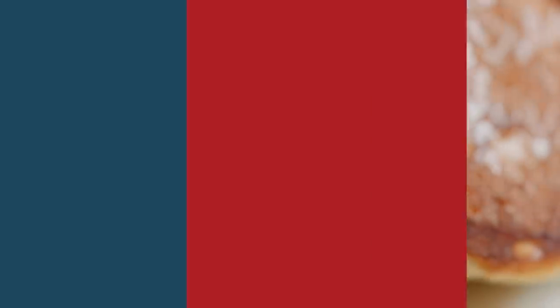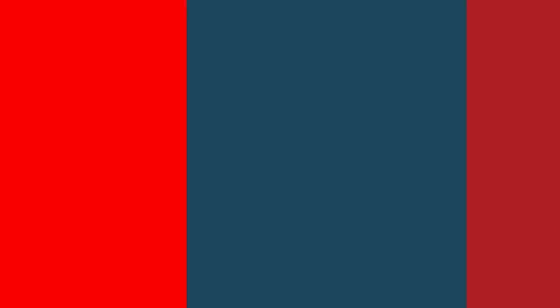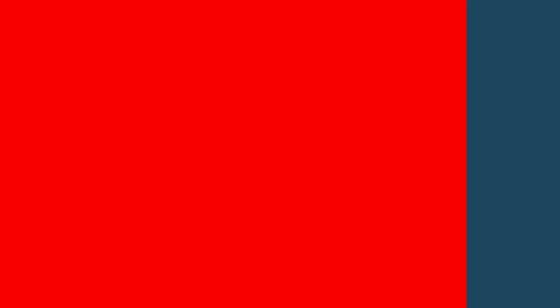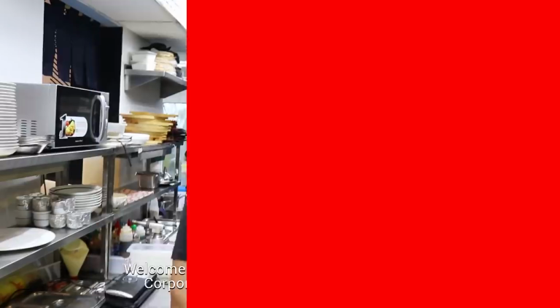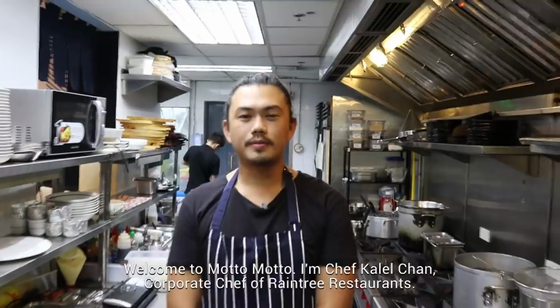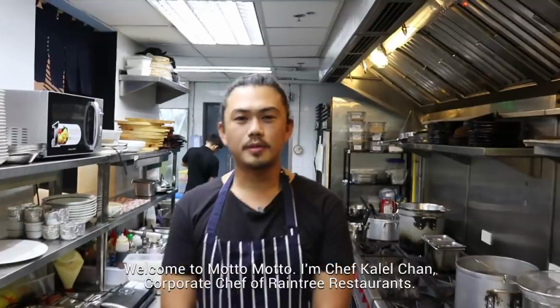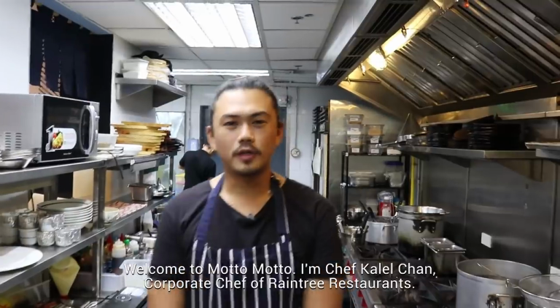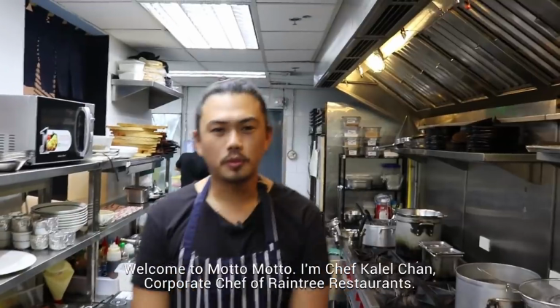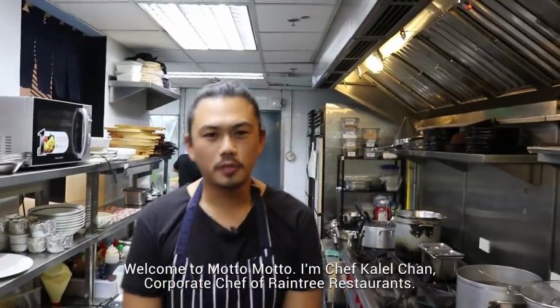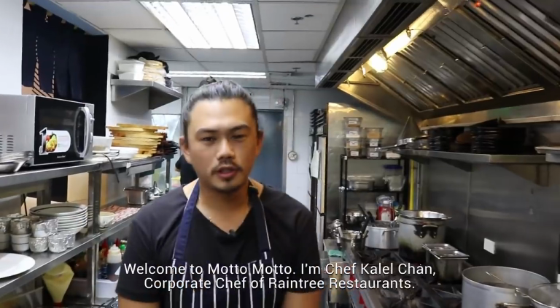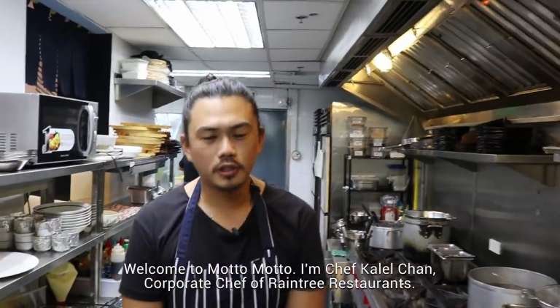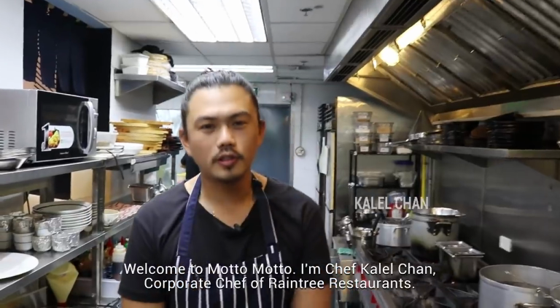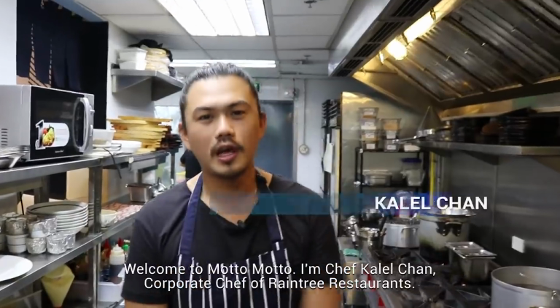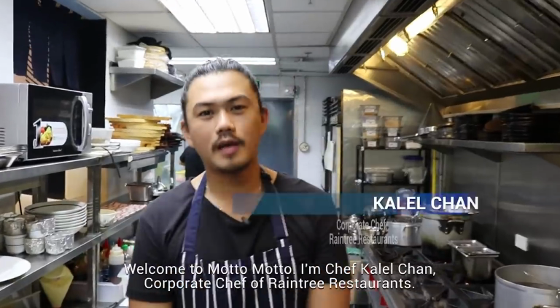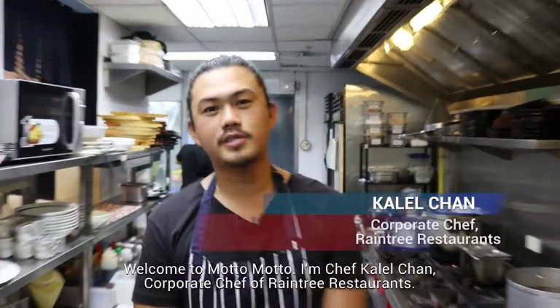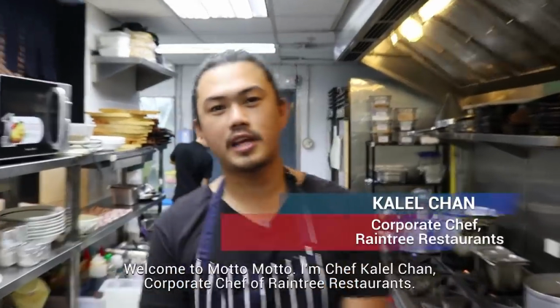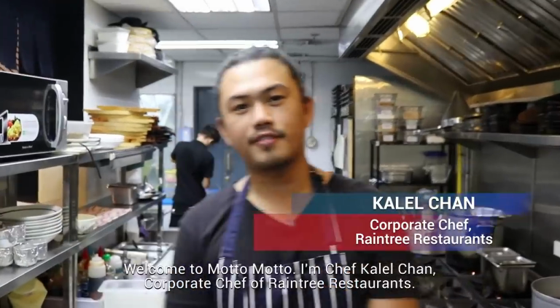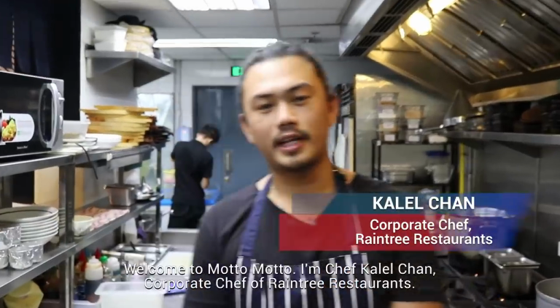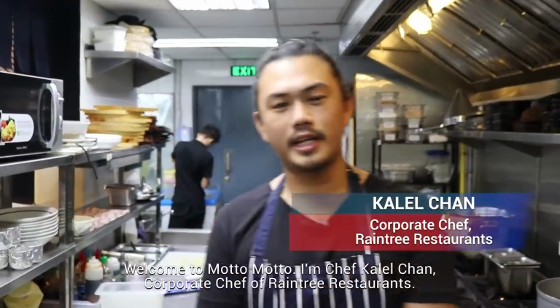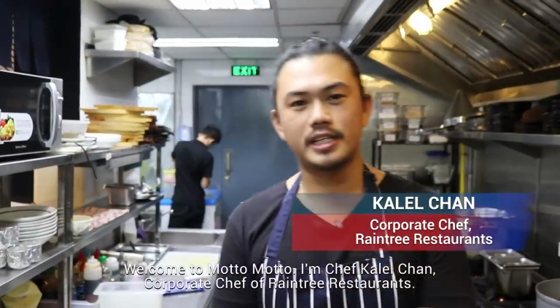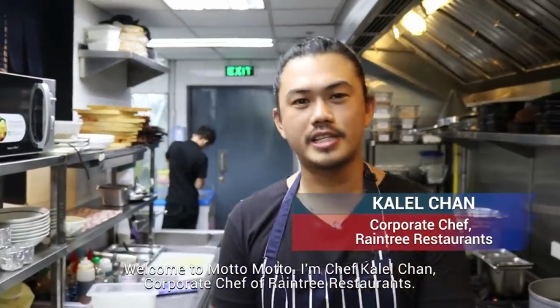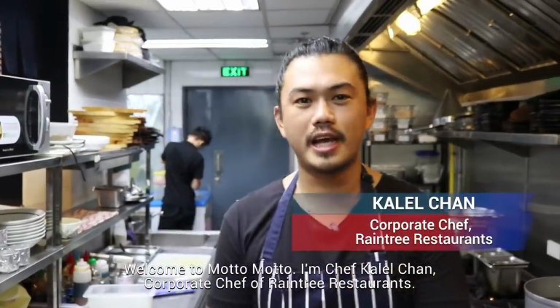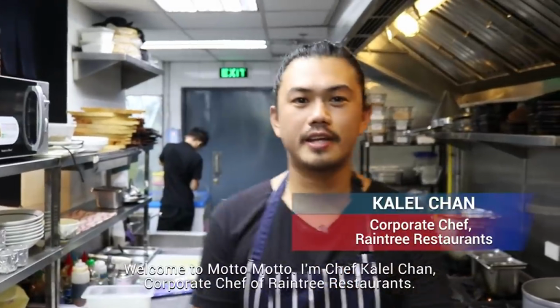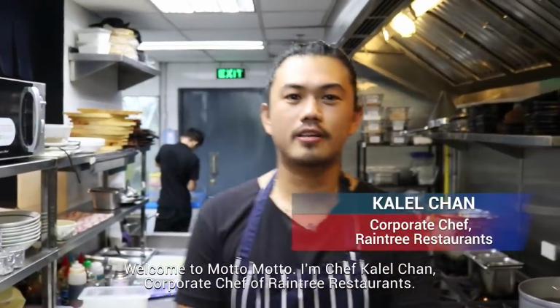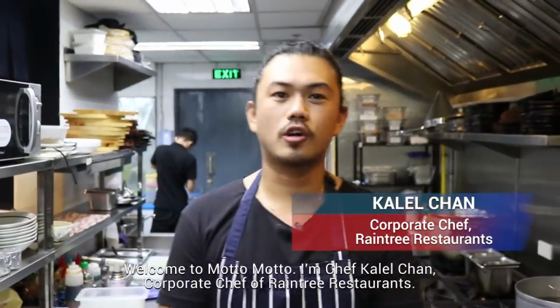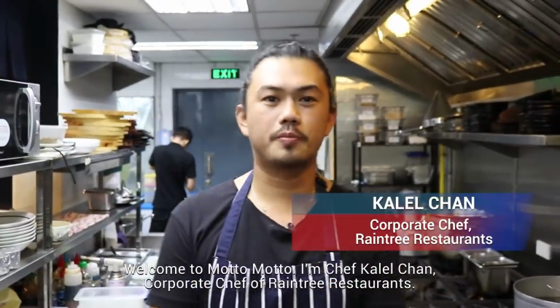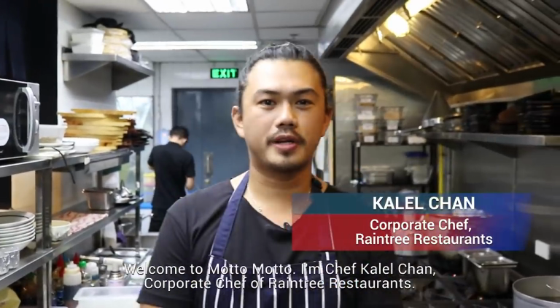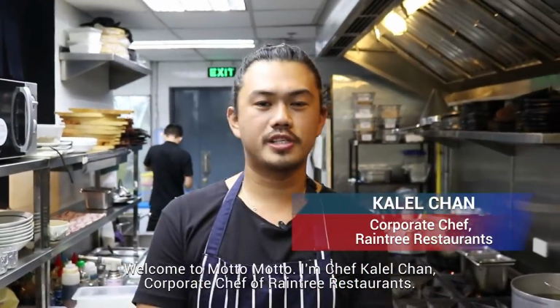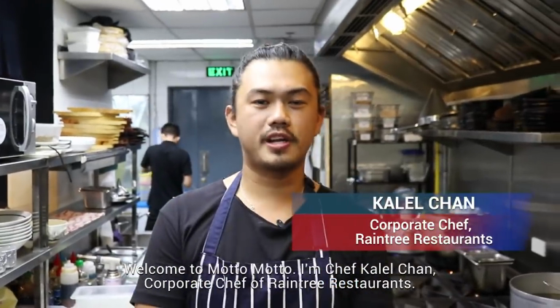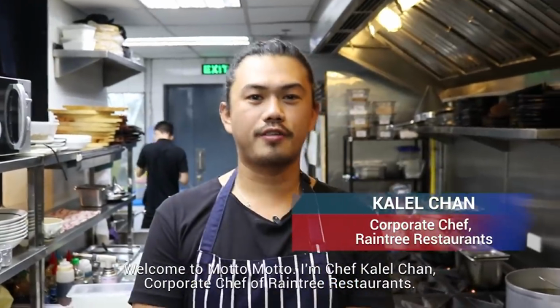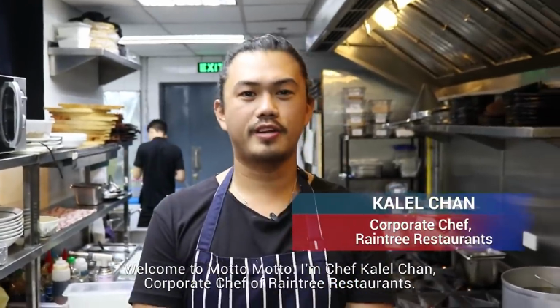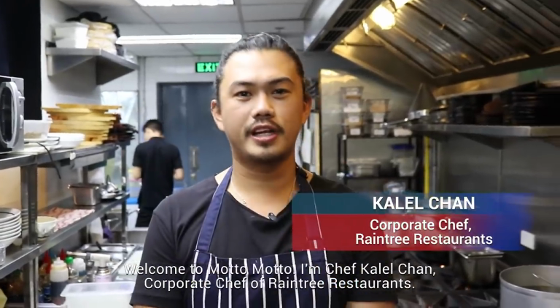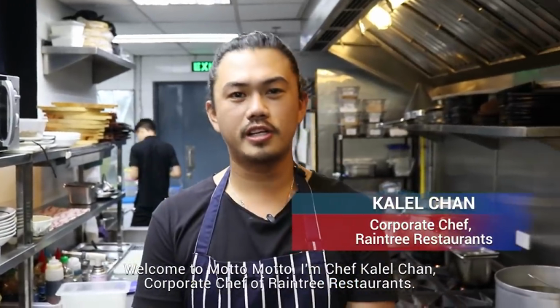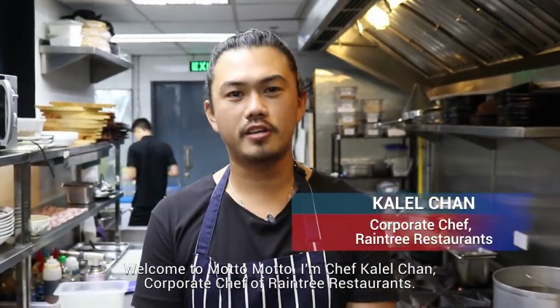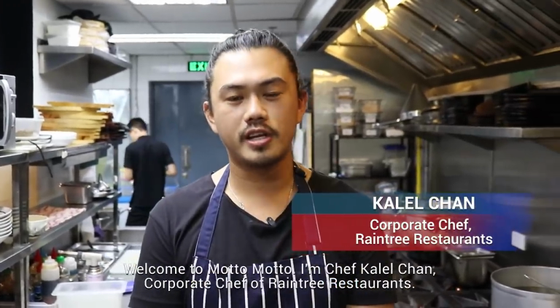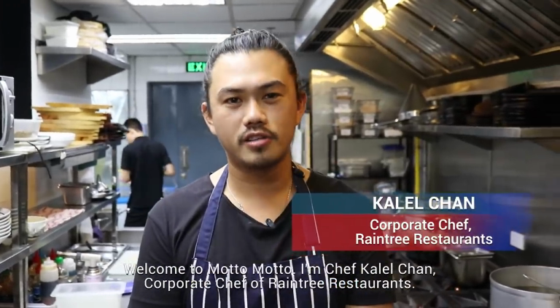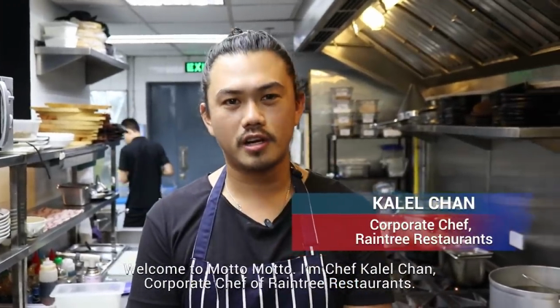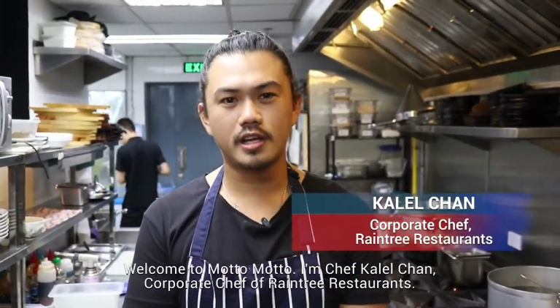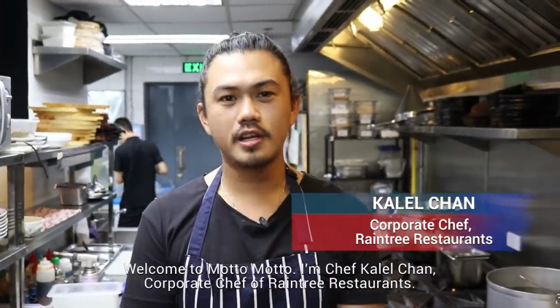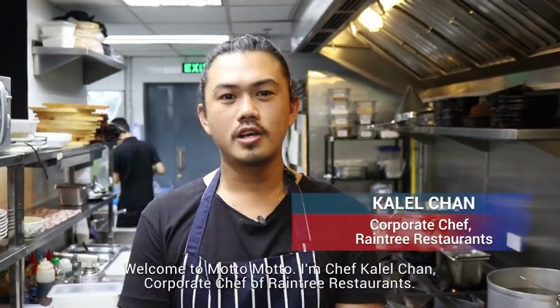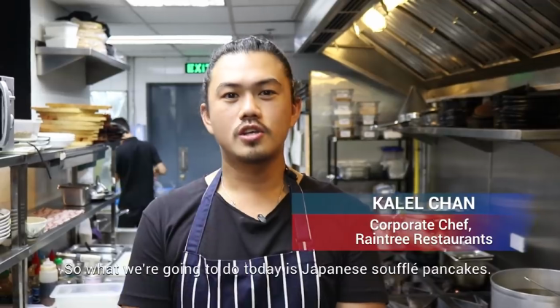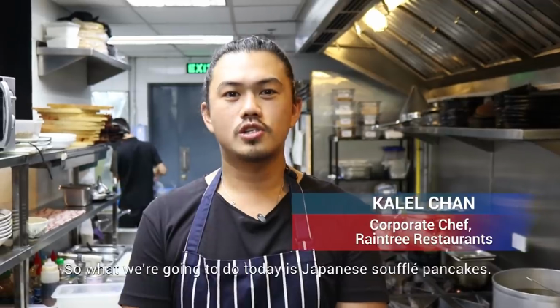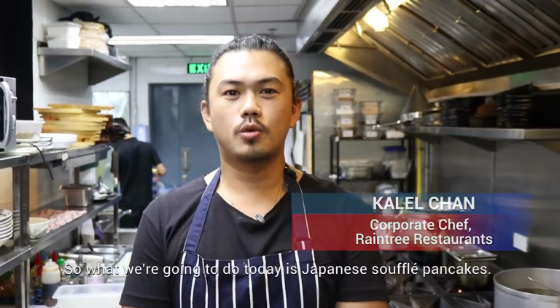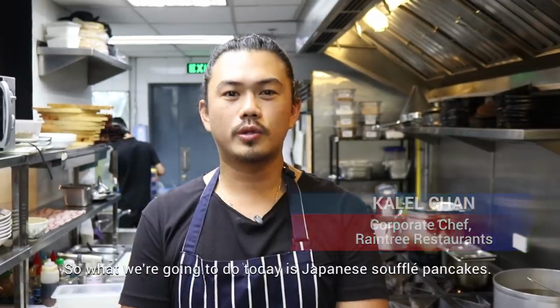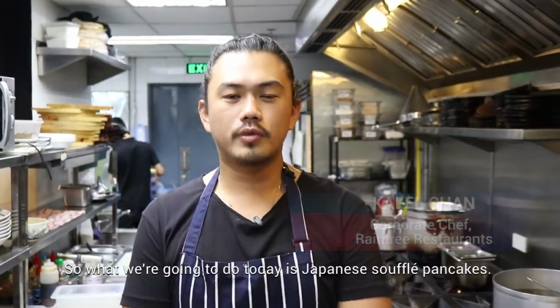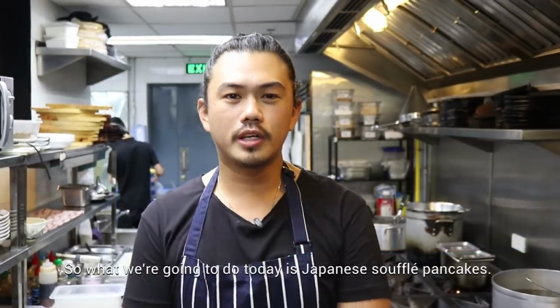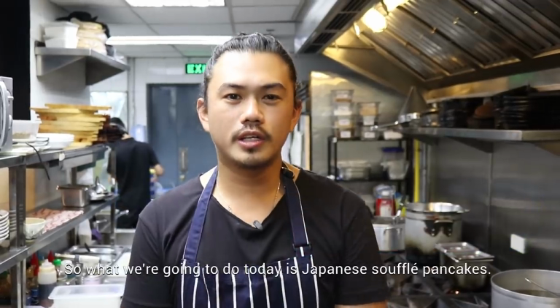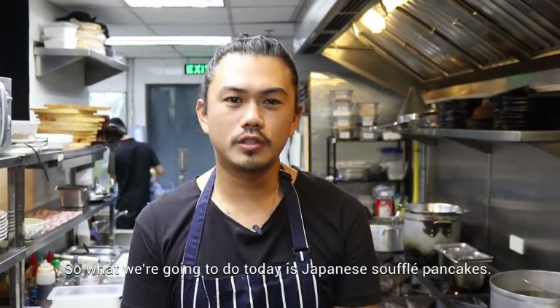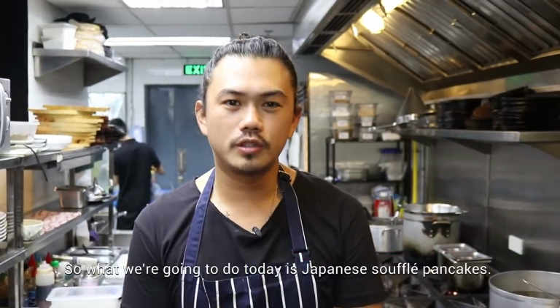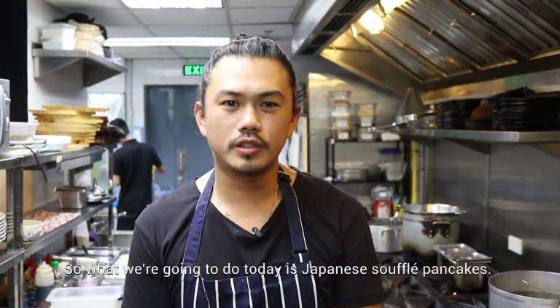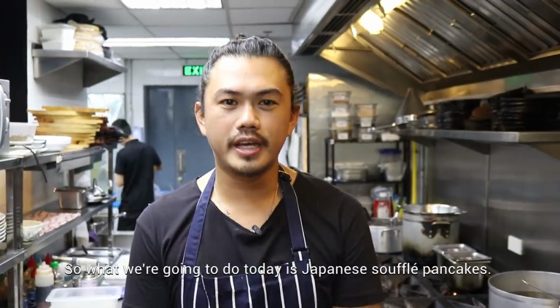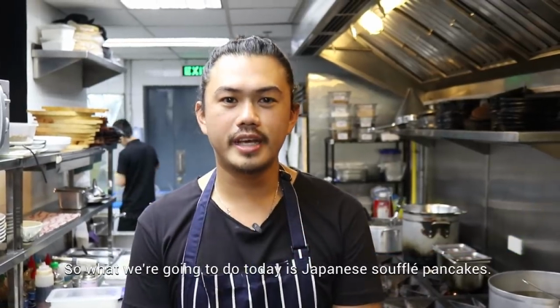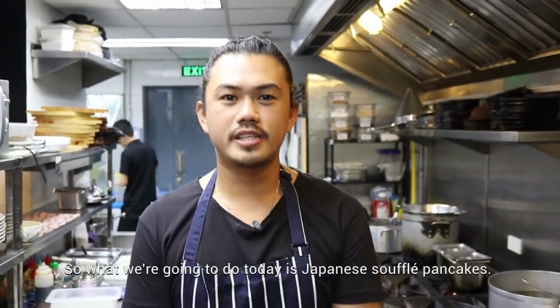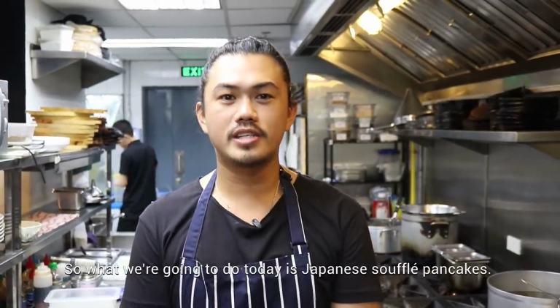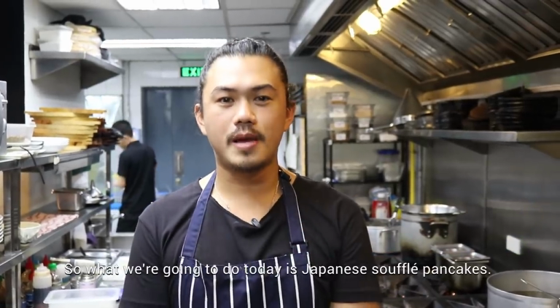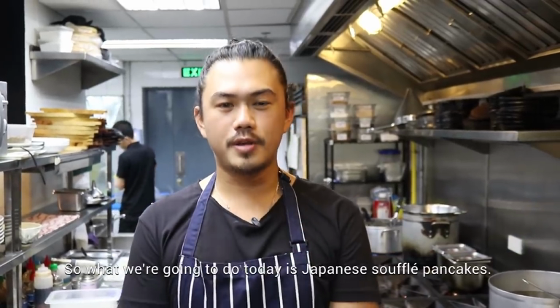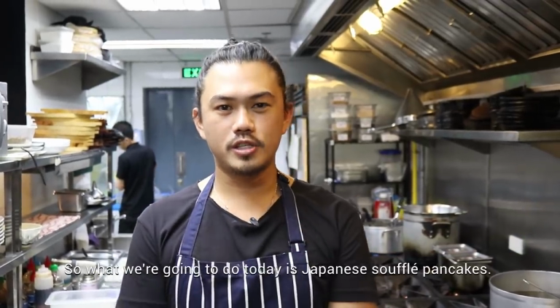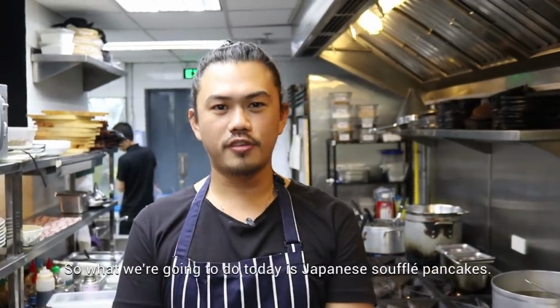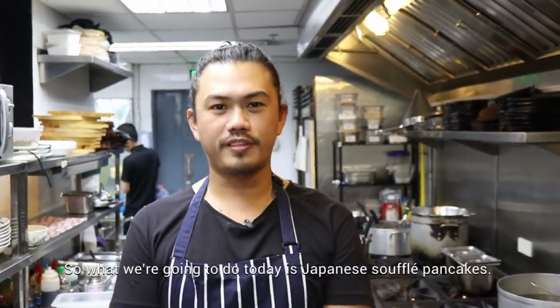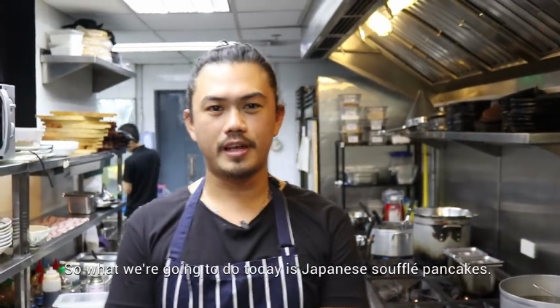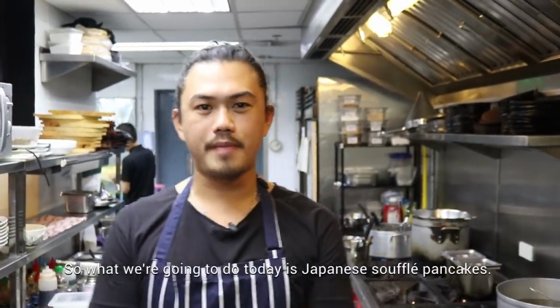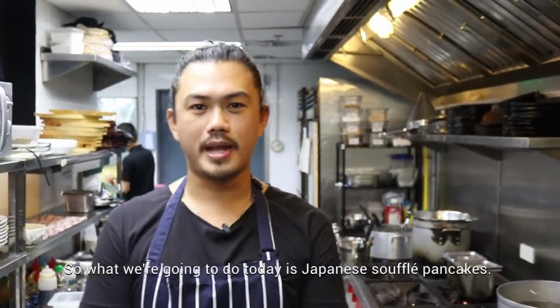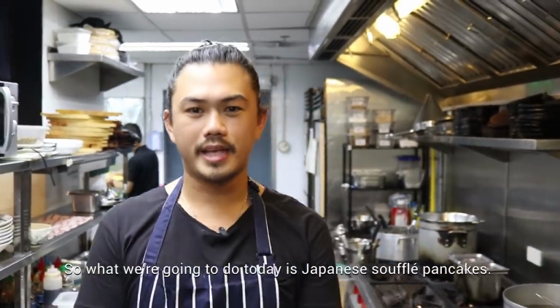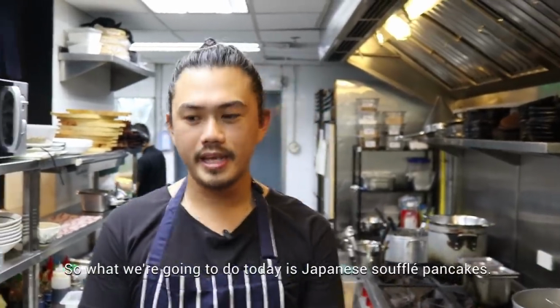Welcome to Motomoto. I'm Chef Kalel Chan, Corporate Chef of Reinchy Restaurant. So what we're going to do today is Japanese soufflé pancakes.